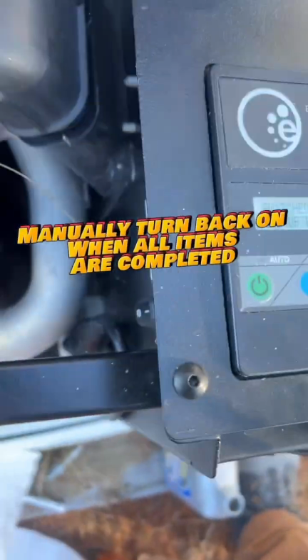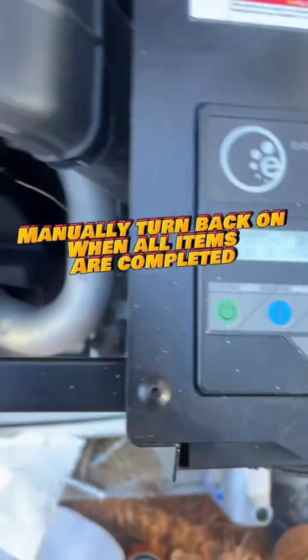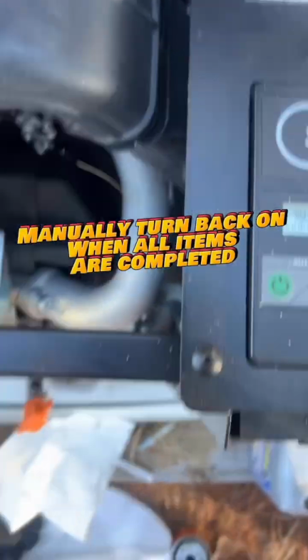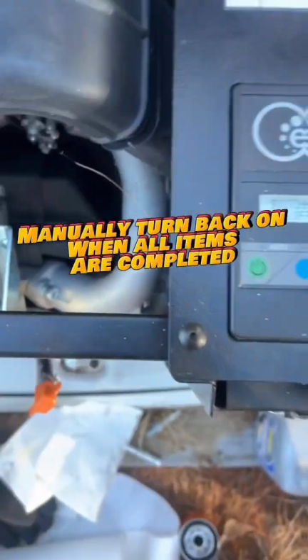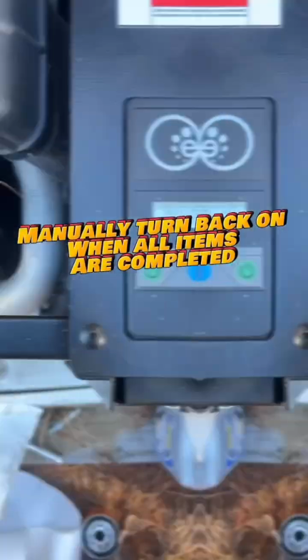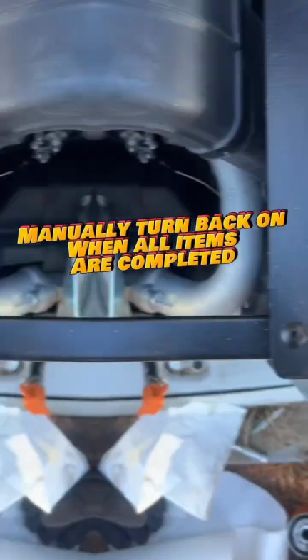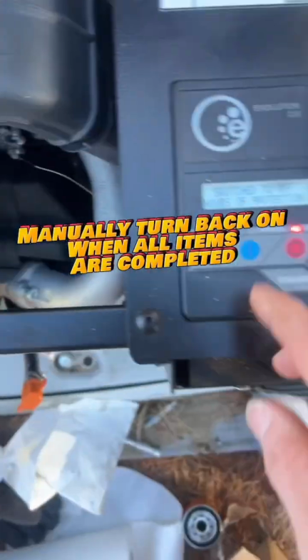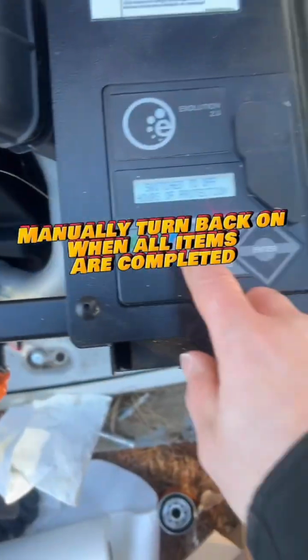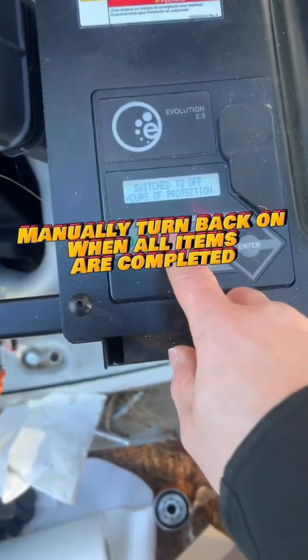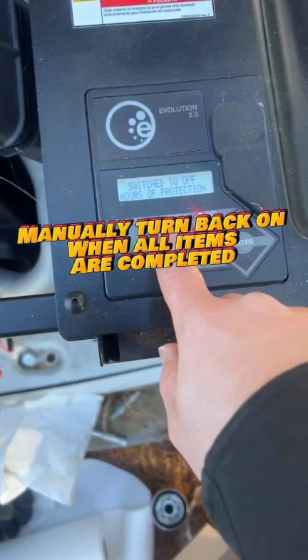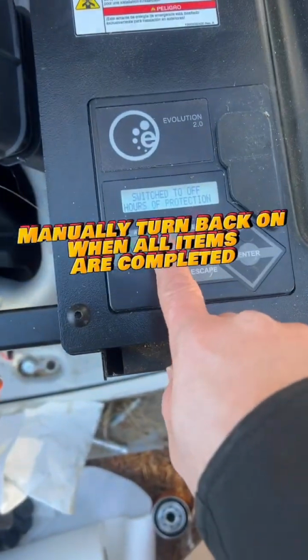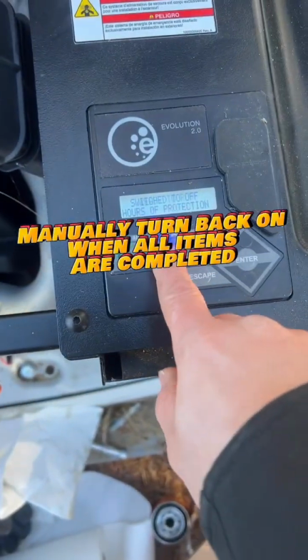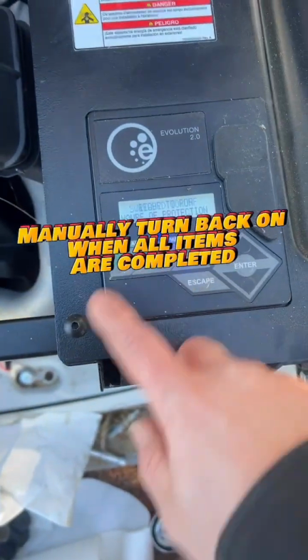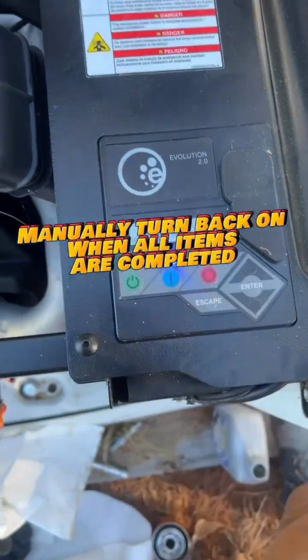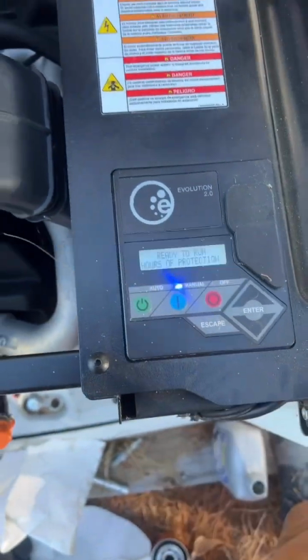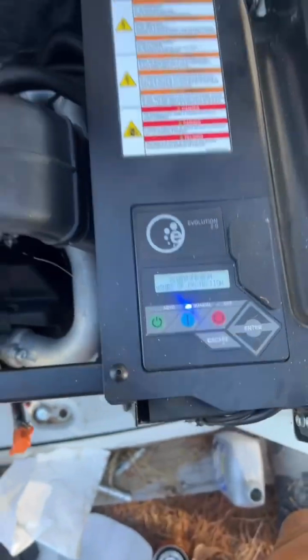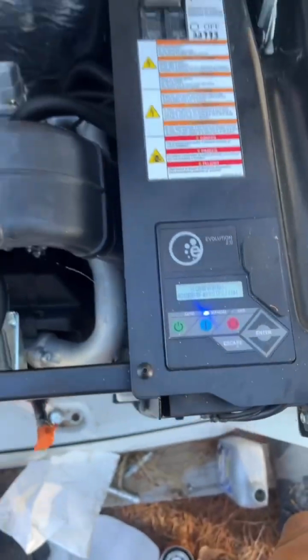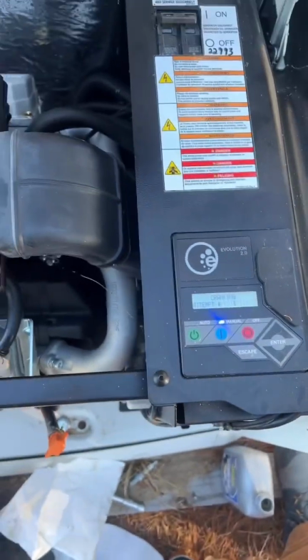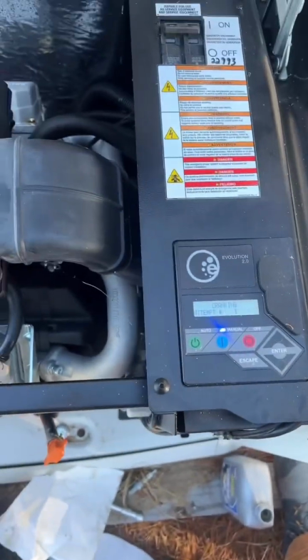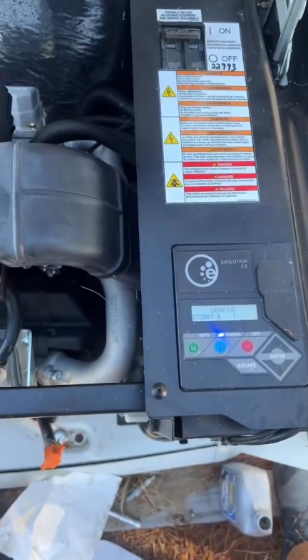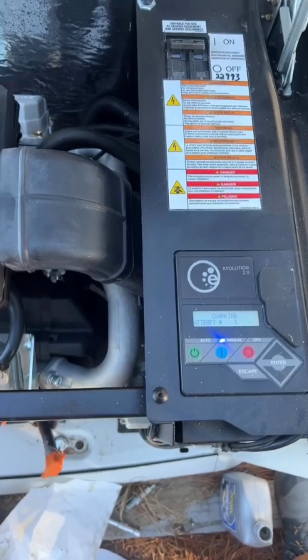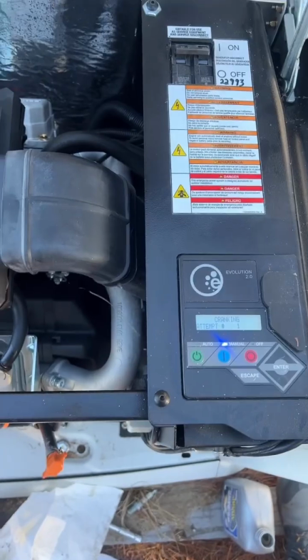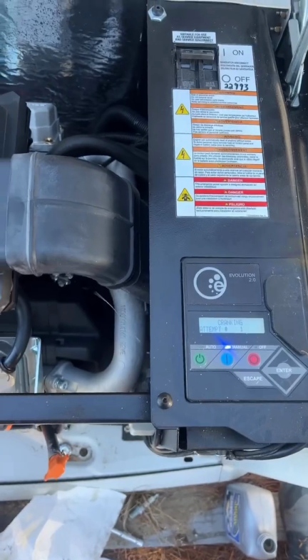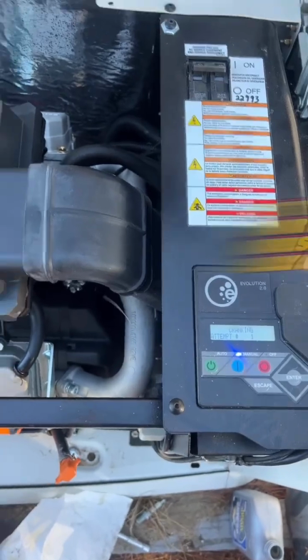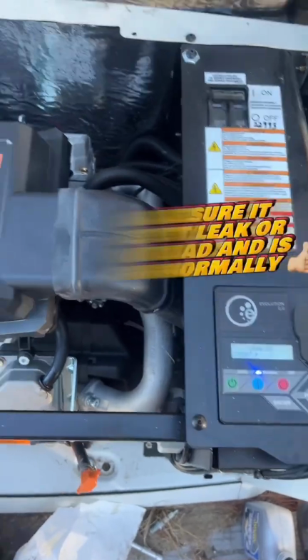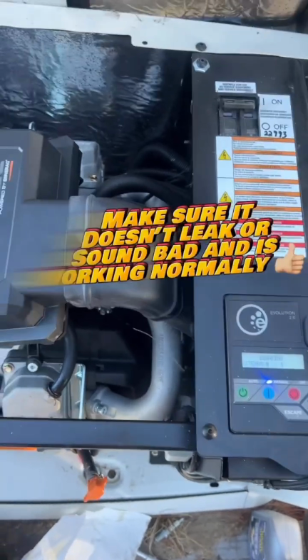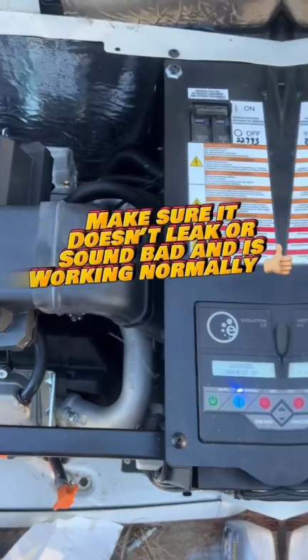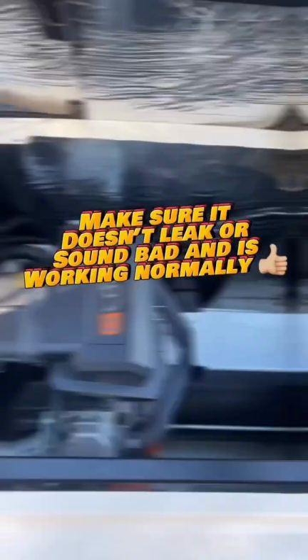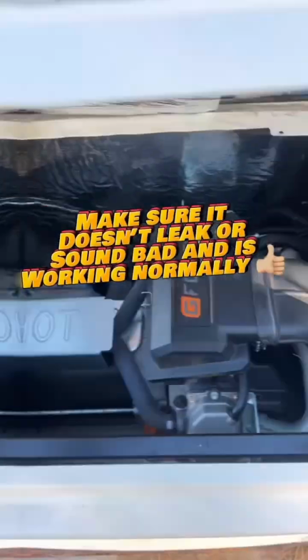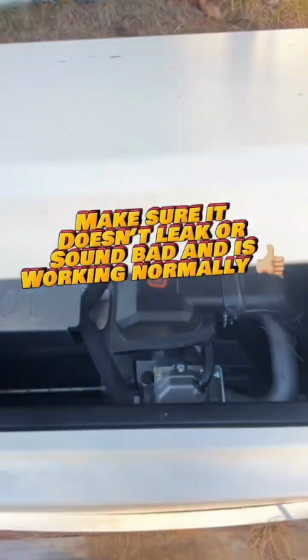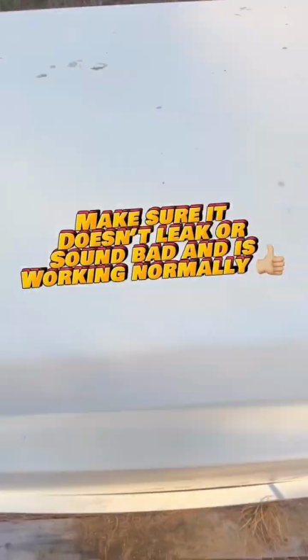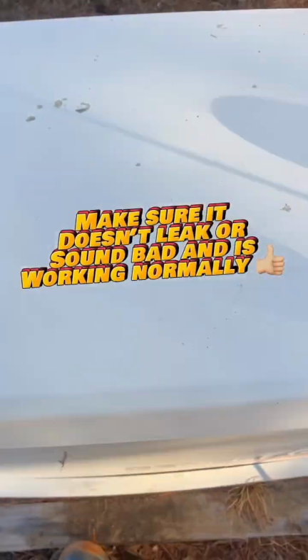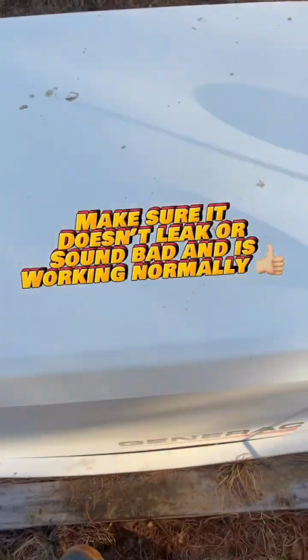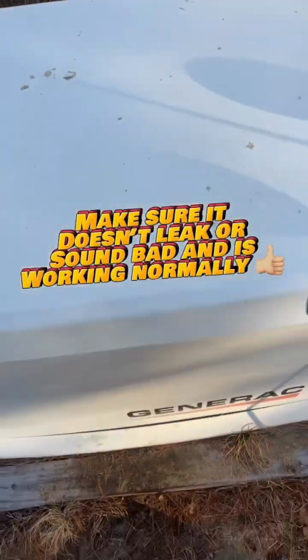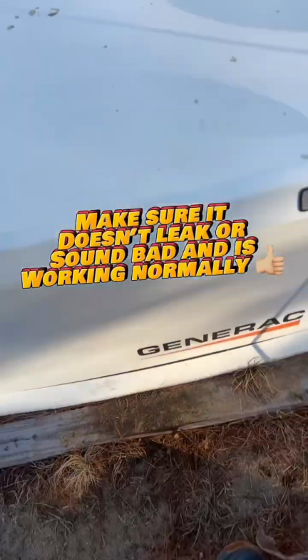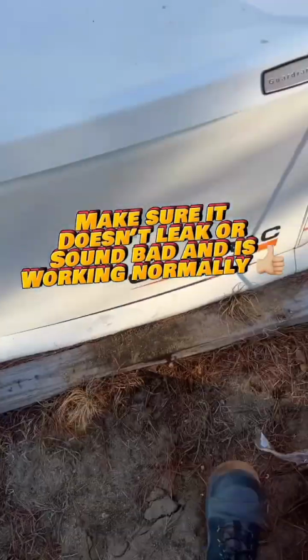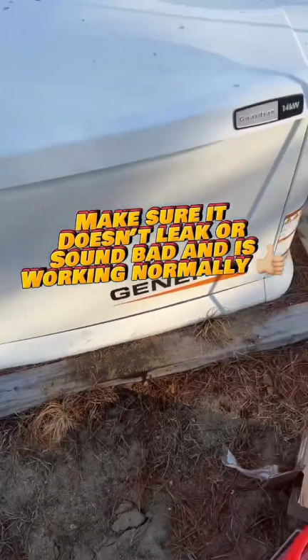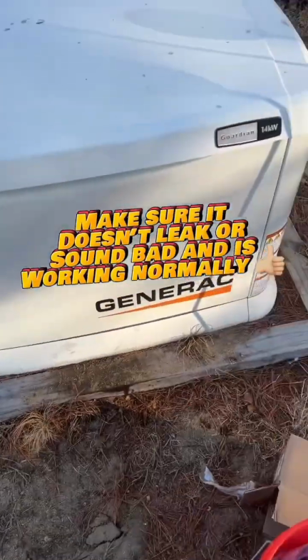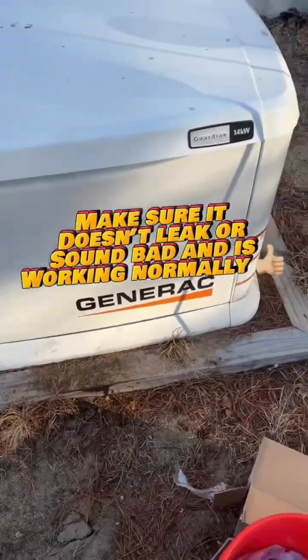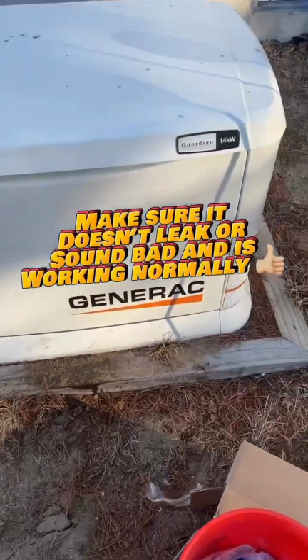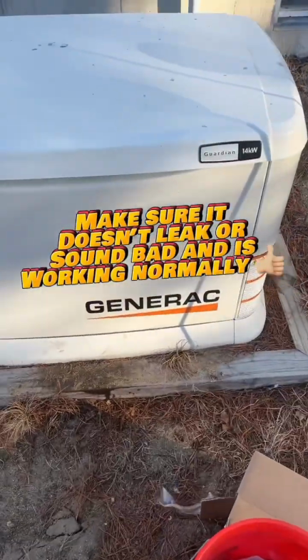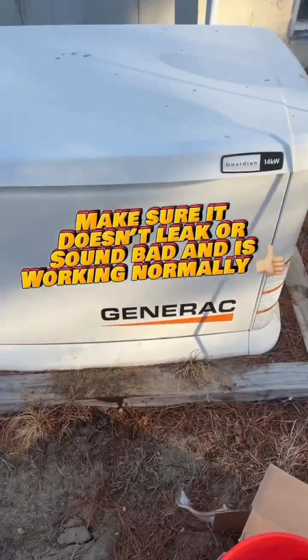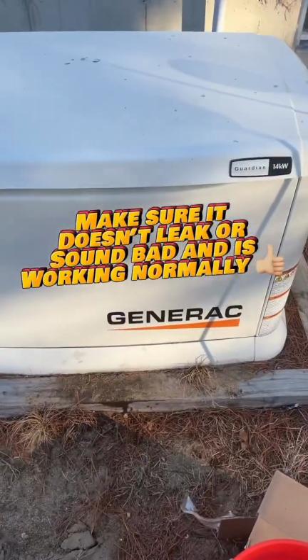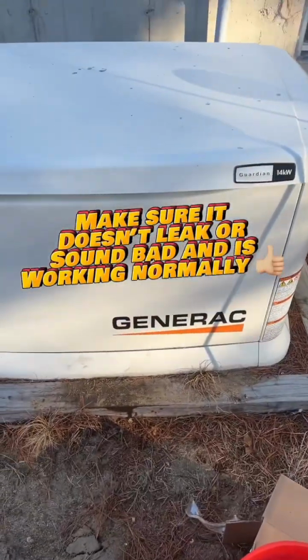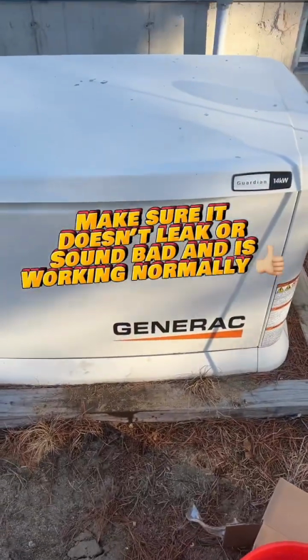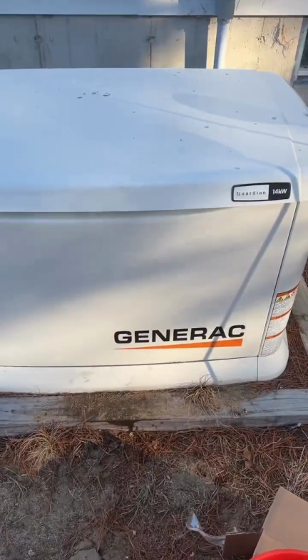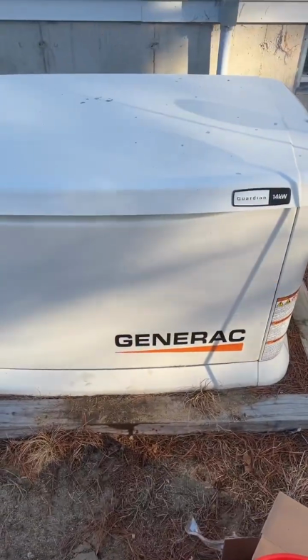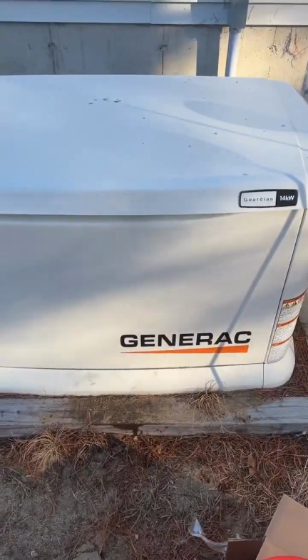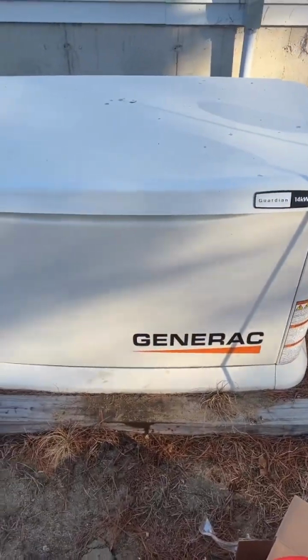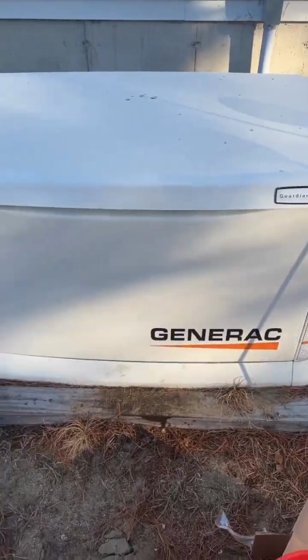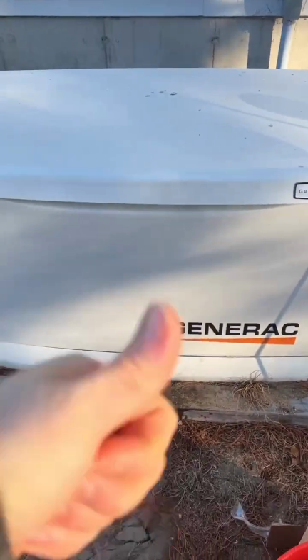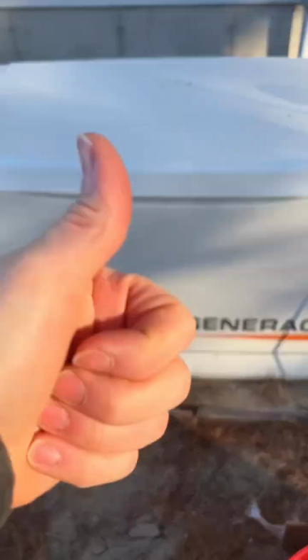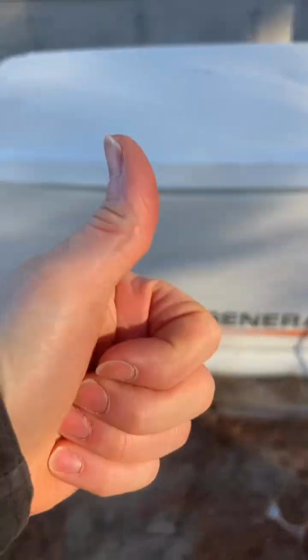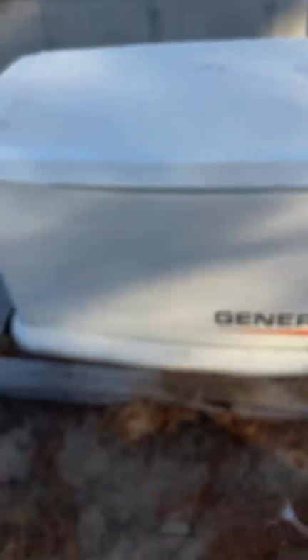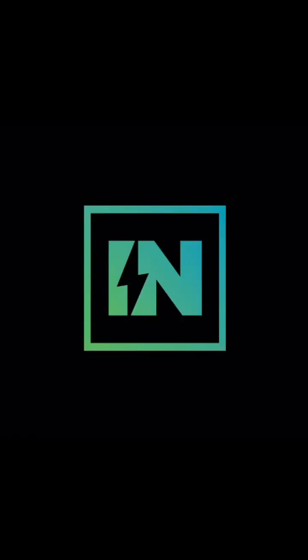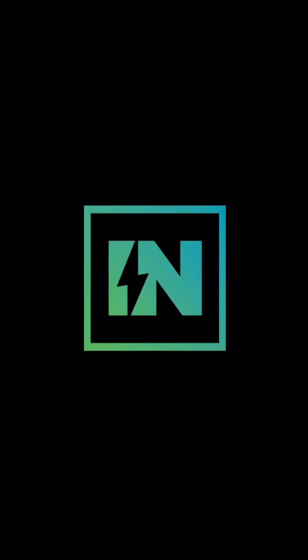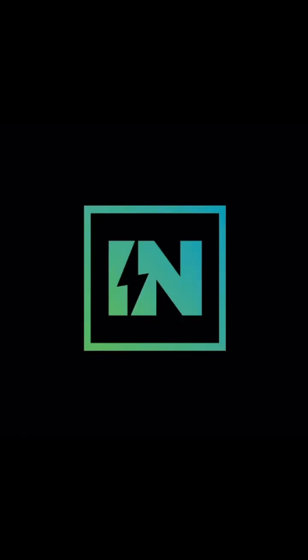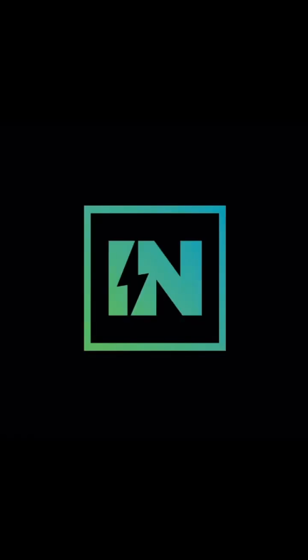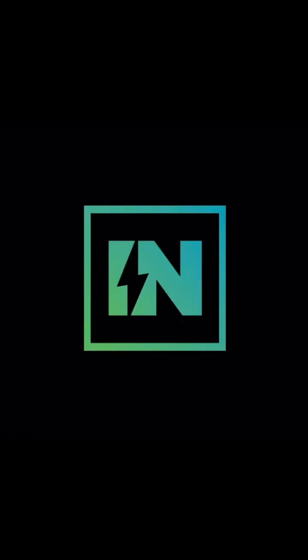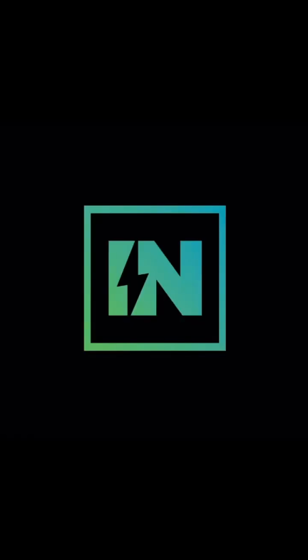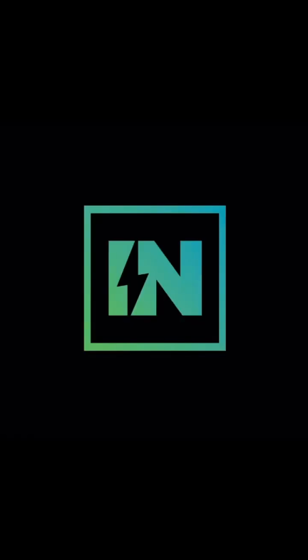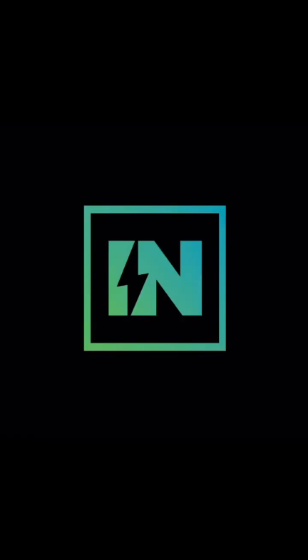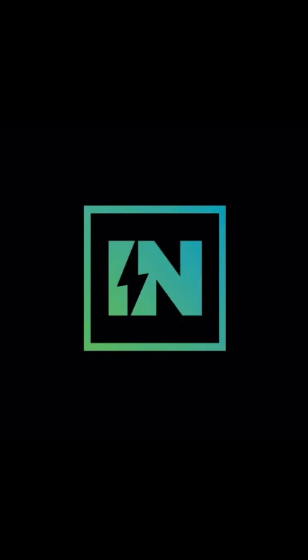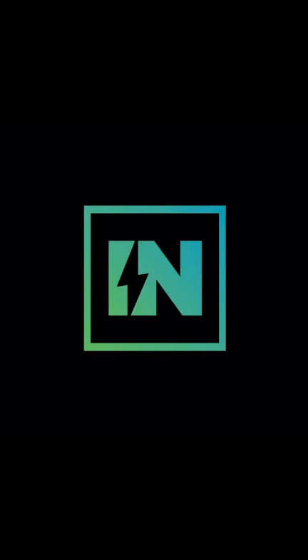Make sure you put the switches back on. Now push the manual start button, make sure it fires up. Sounds good. And stay sparky, my friends.